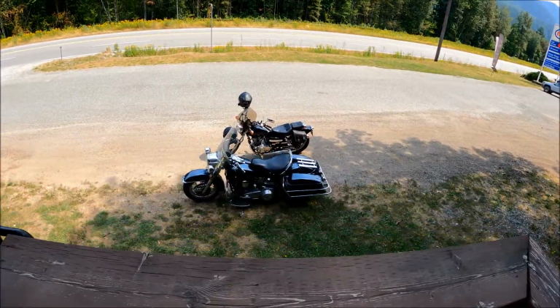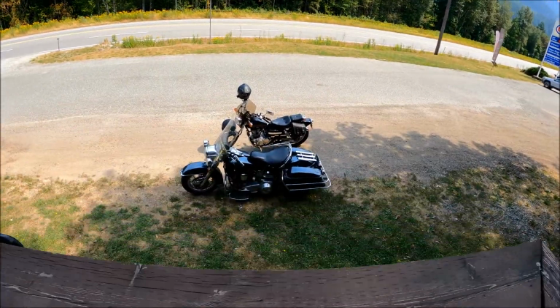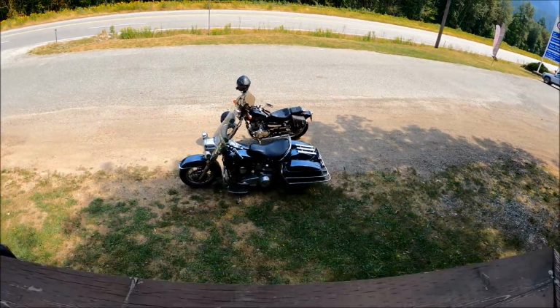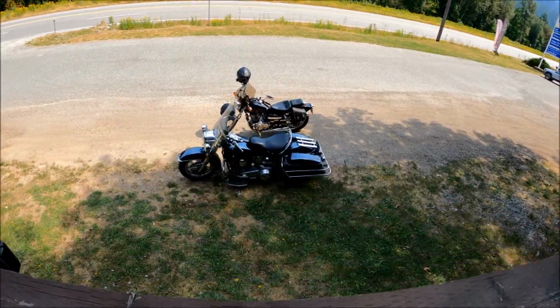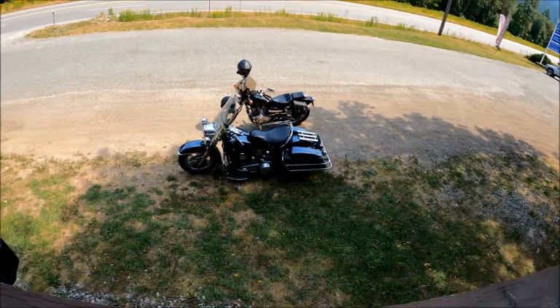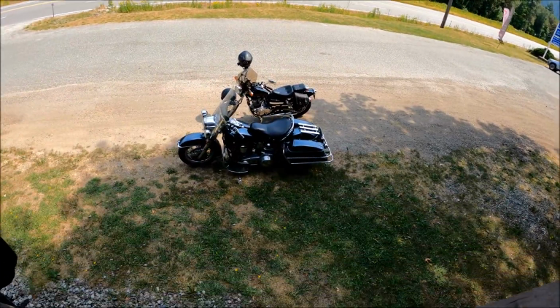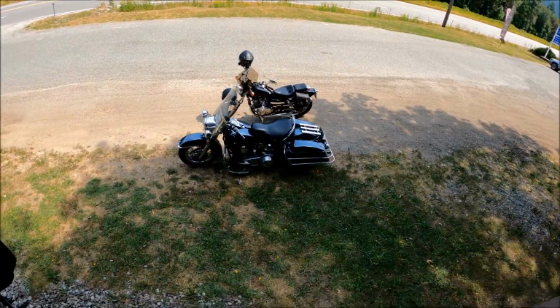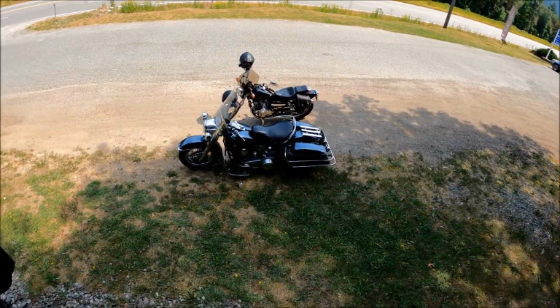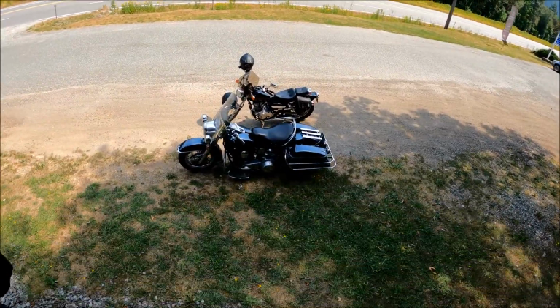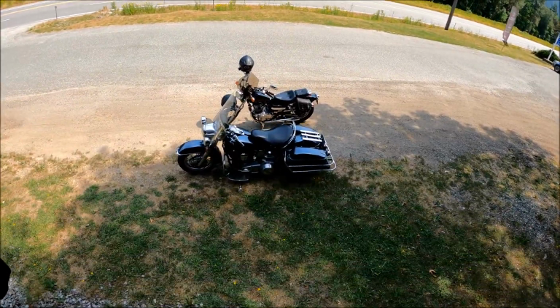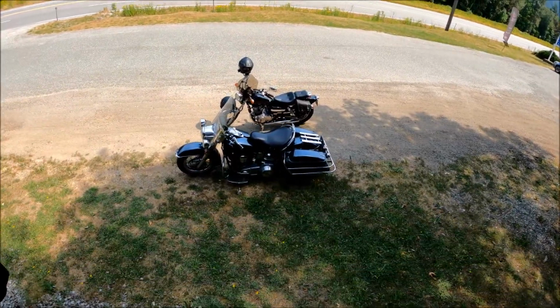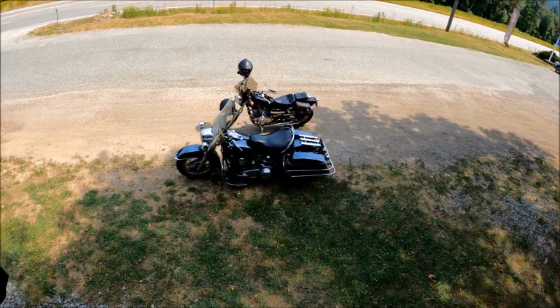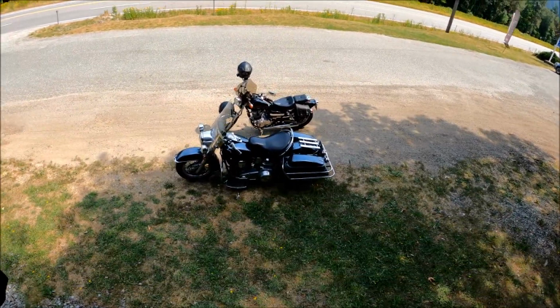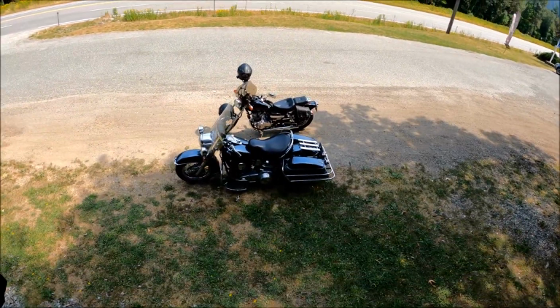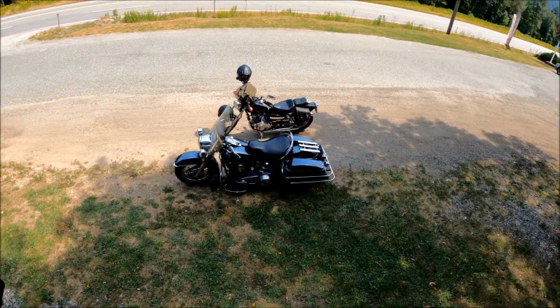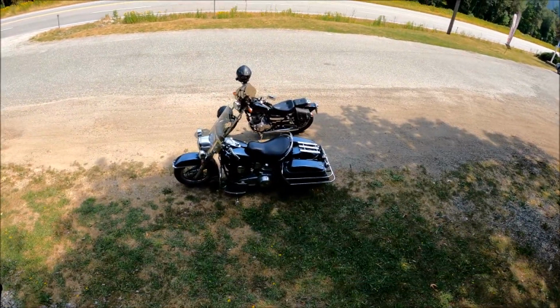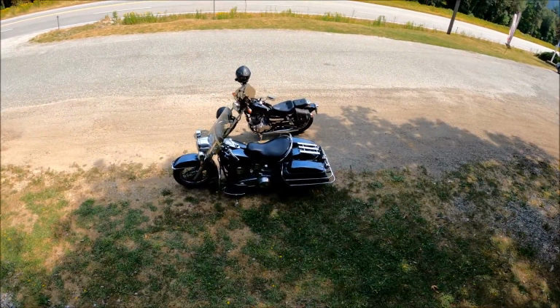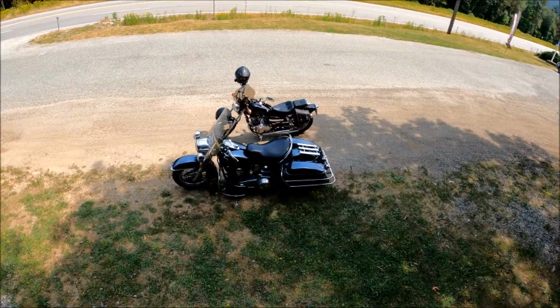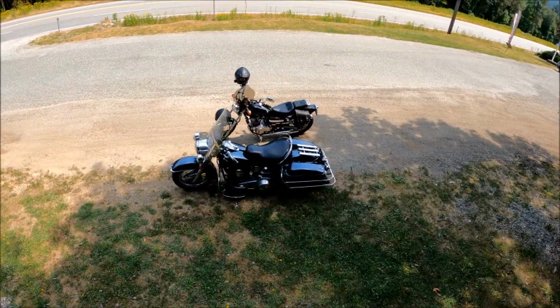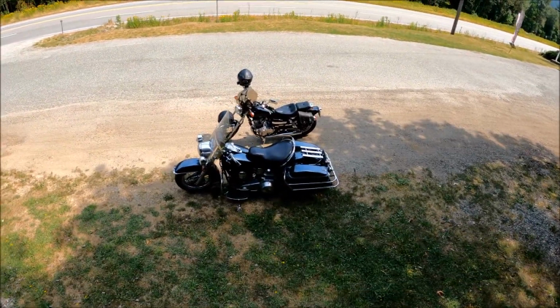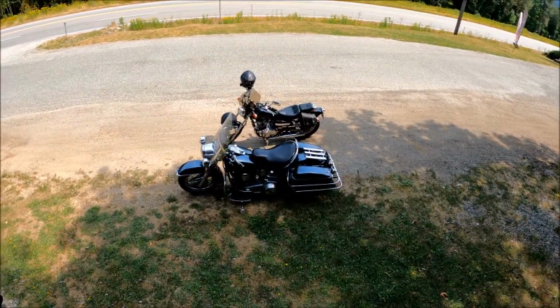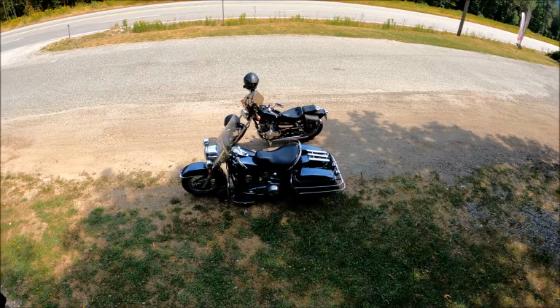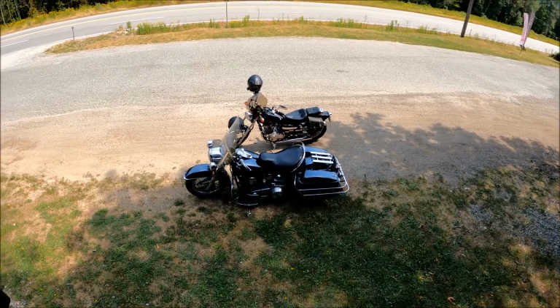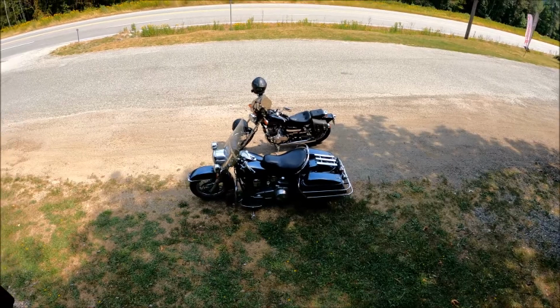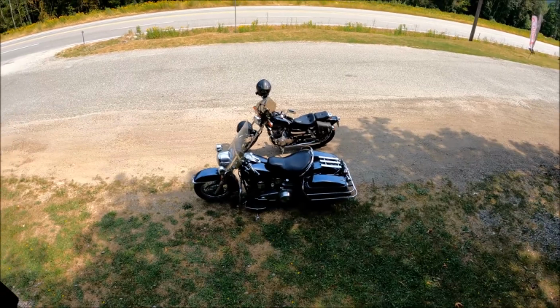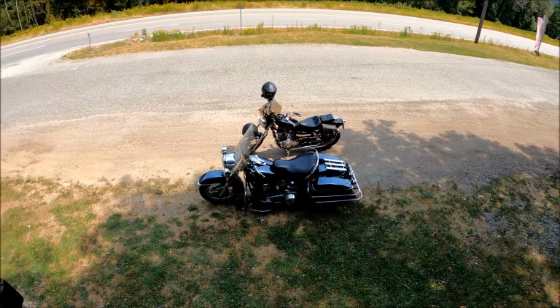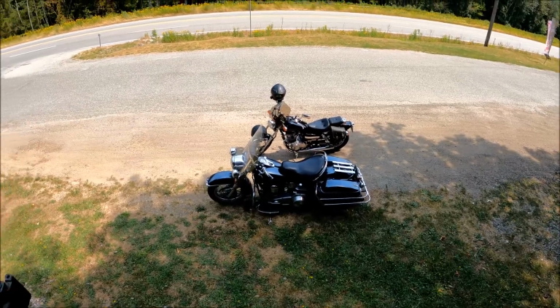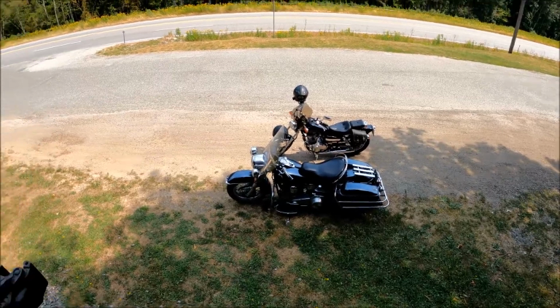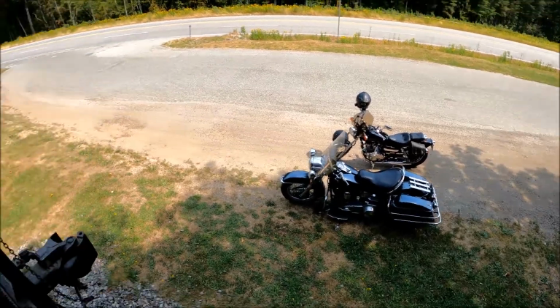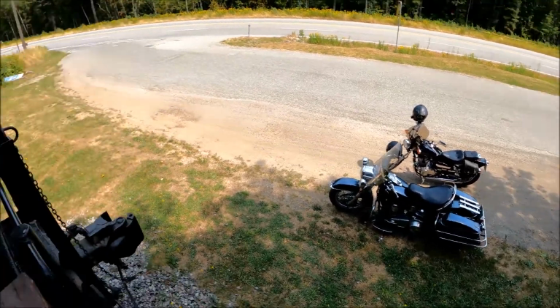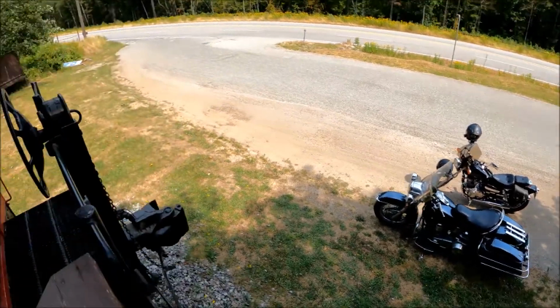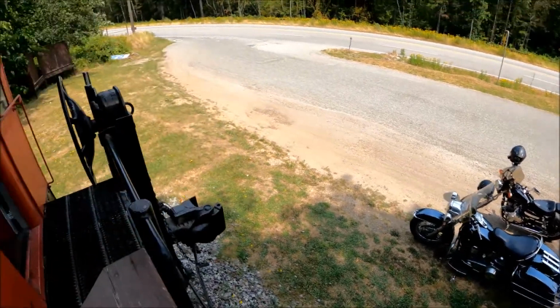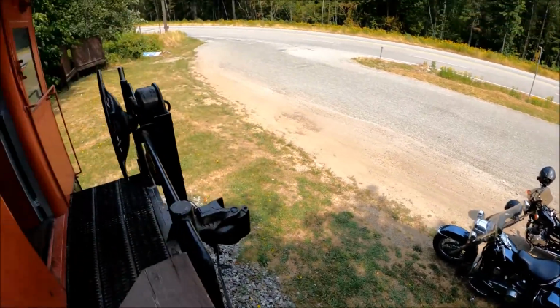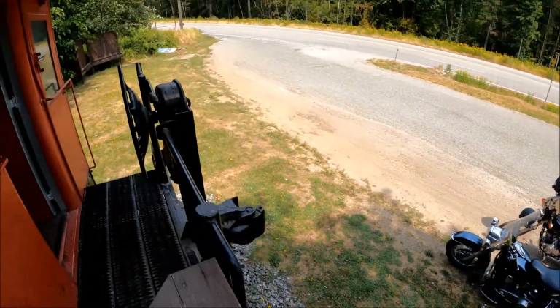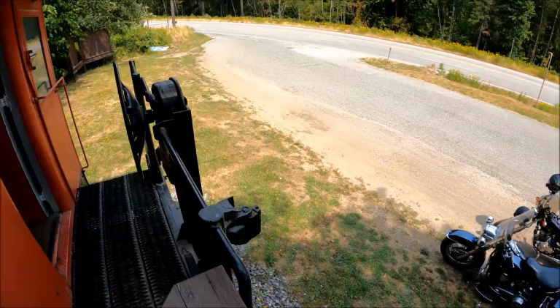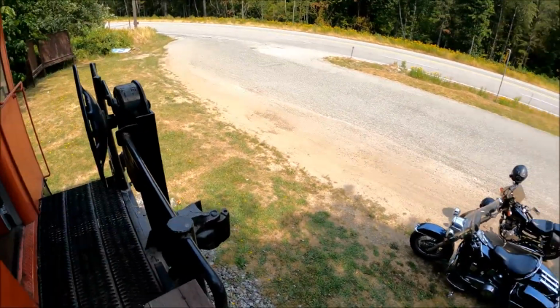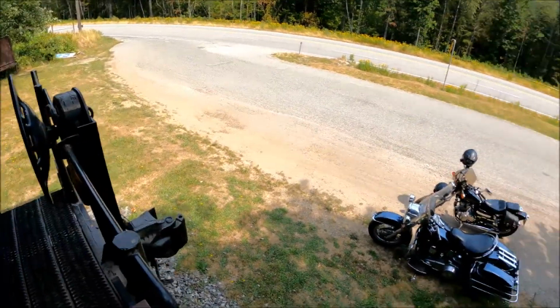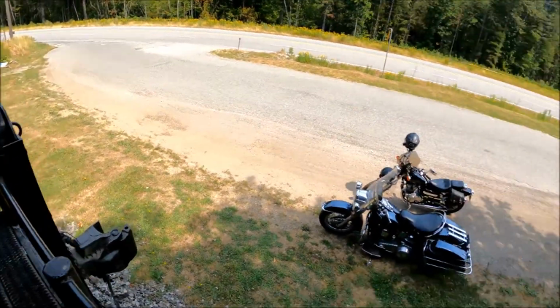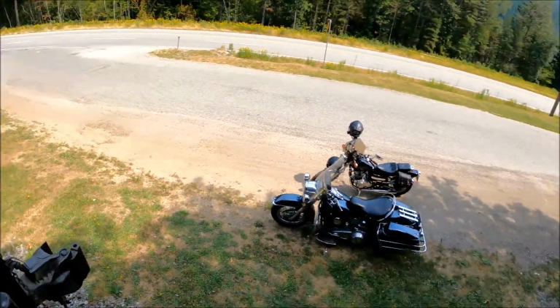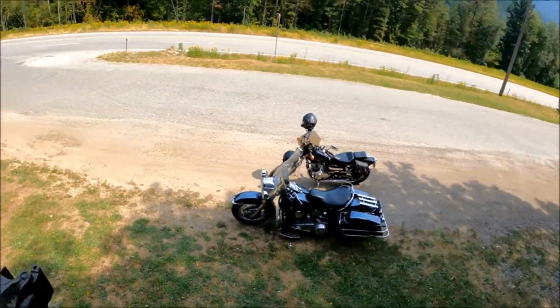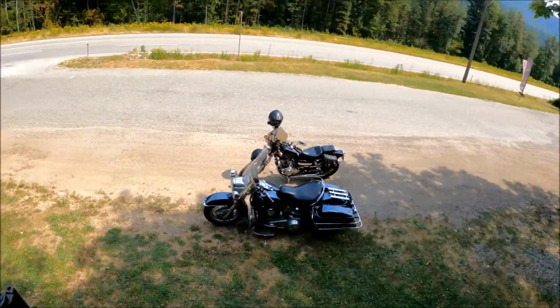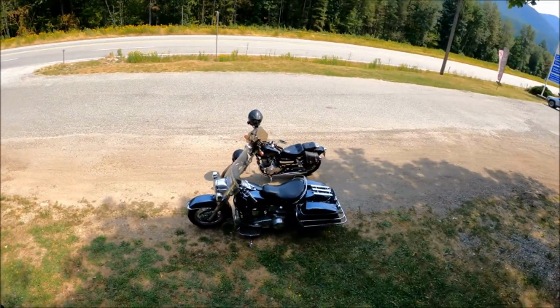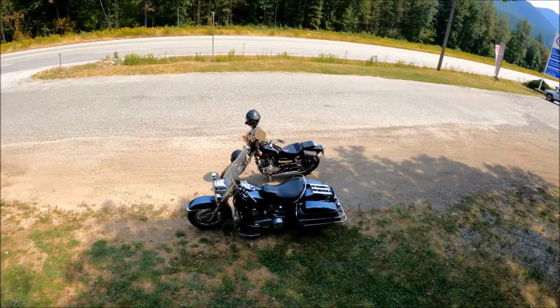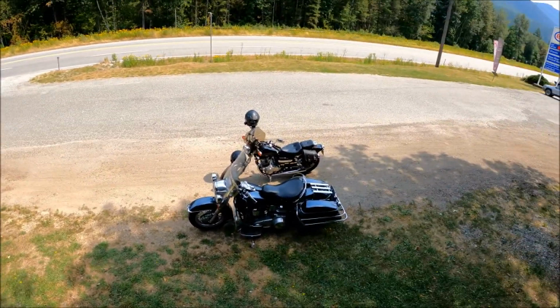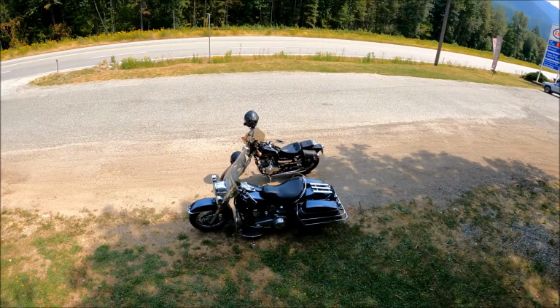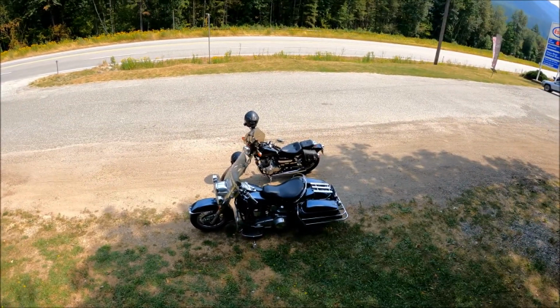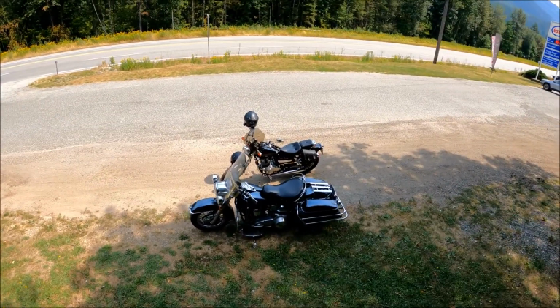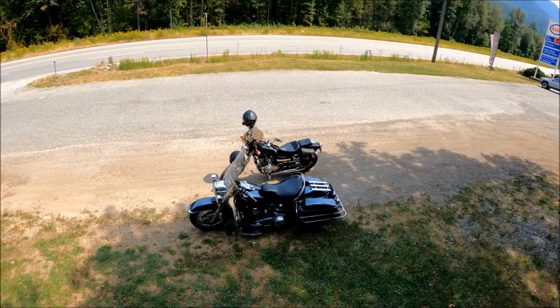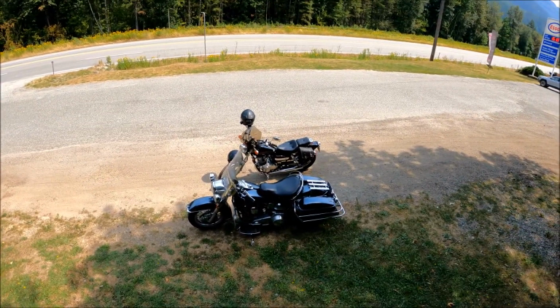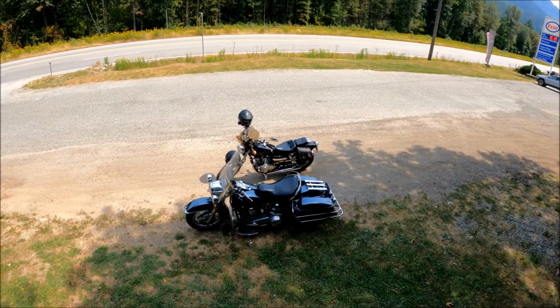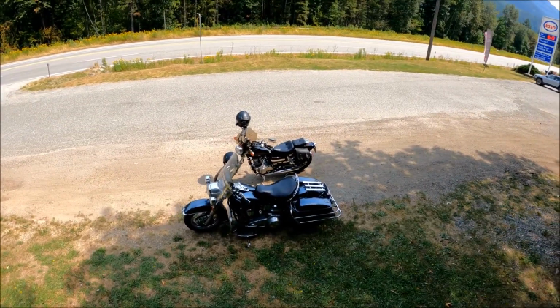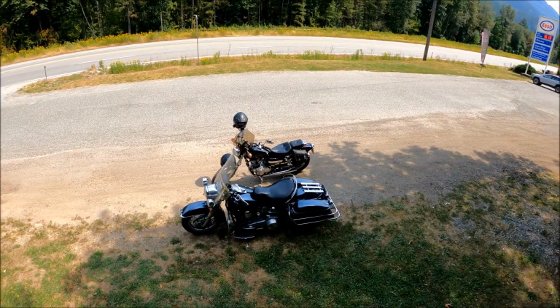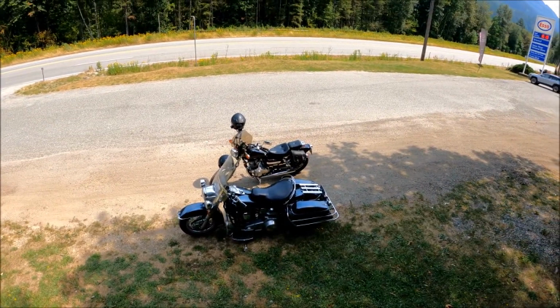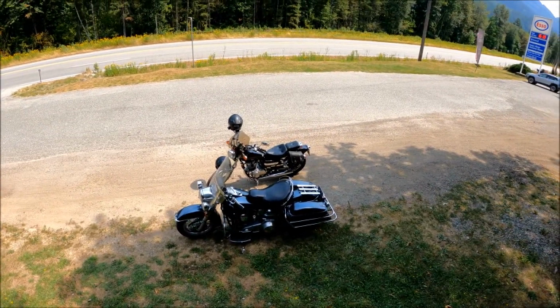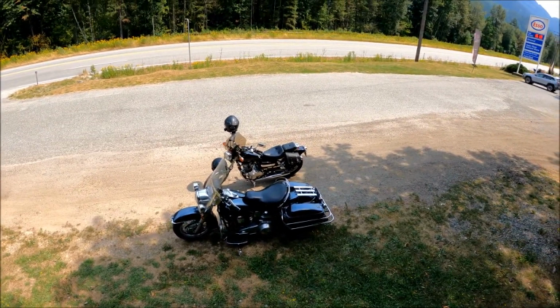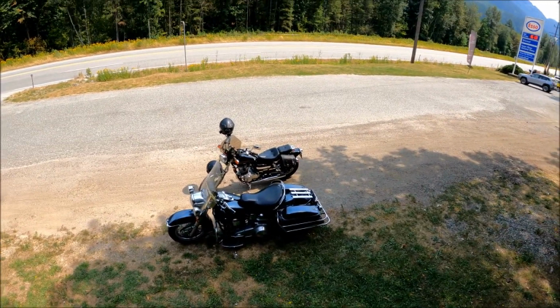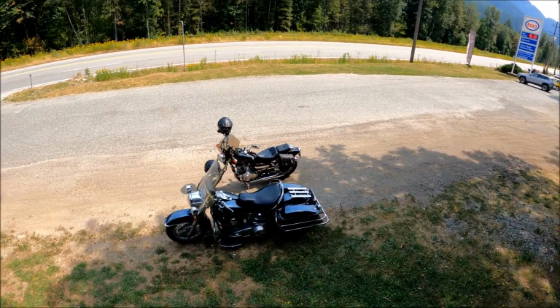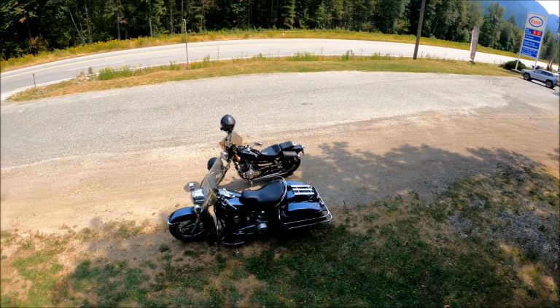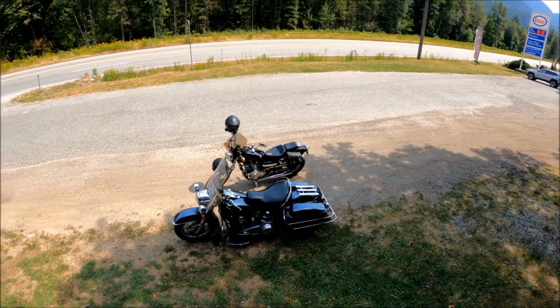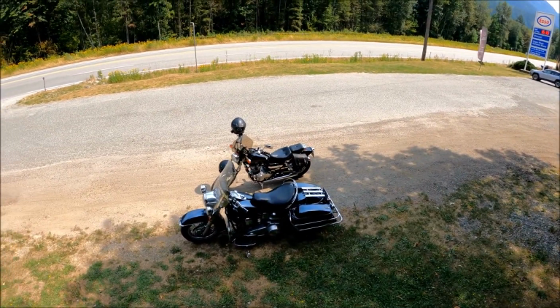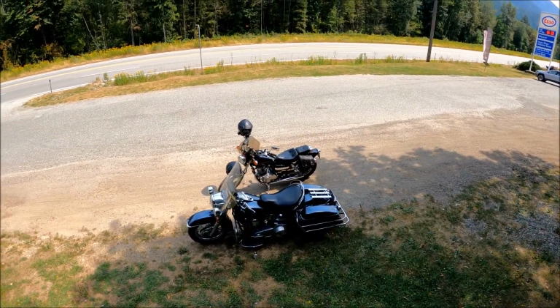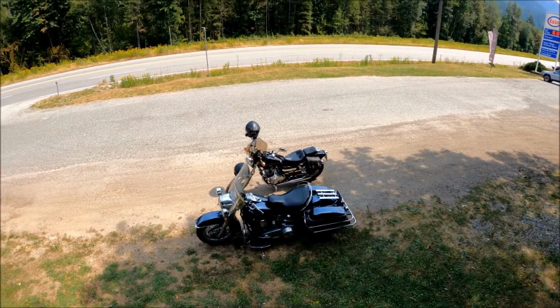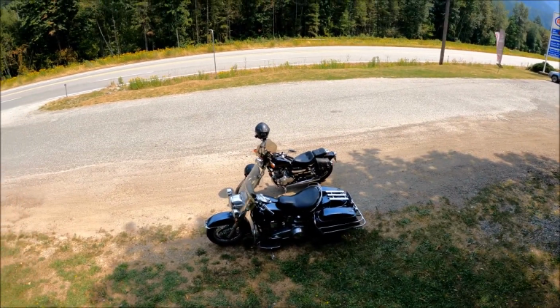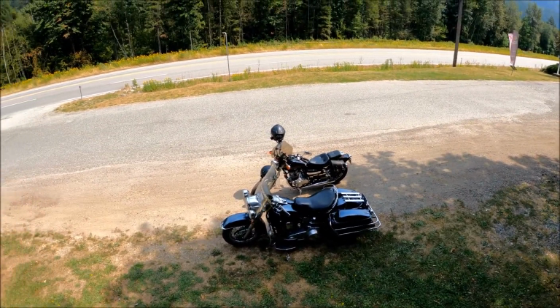A couple of nice bikes down there, especially that little Honda. You meet the nicest people on a Honda.